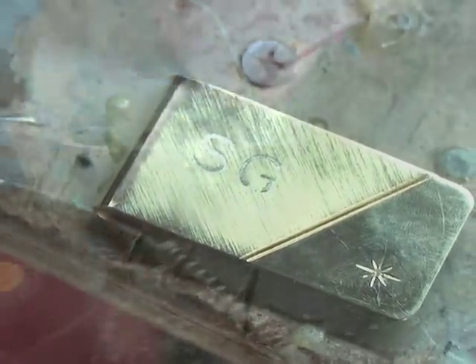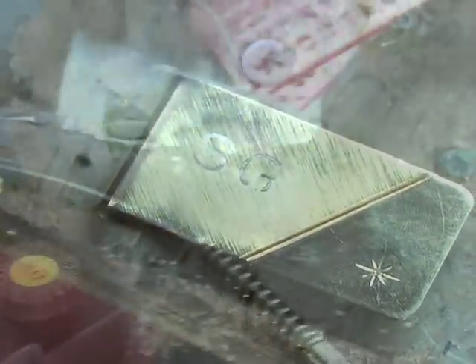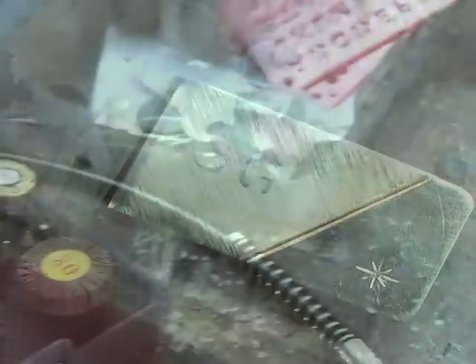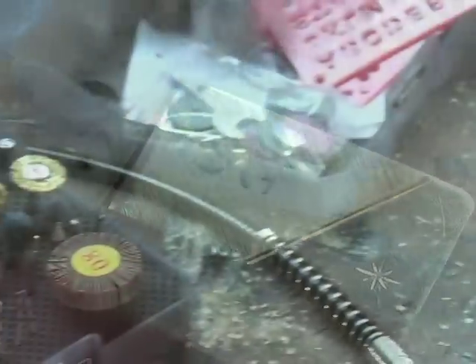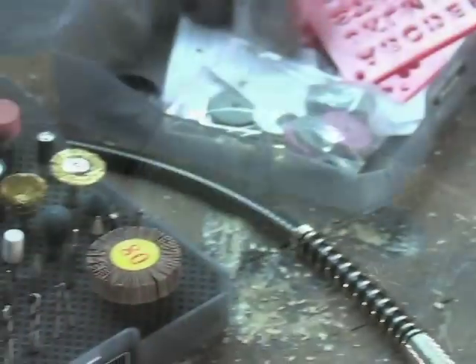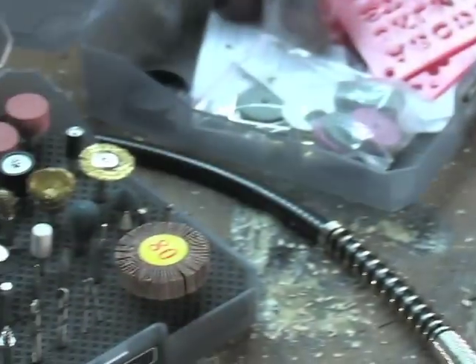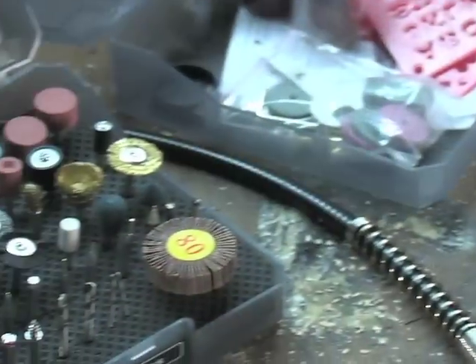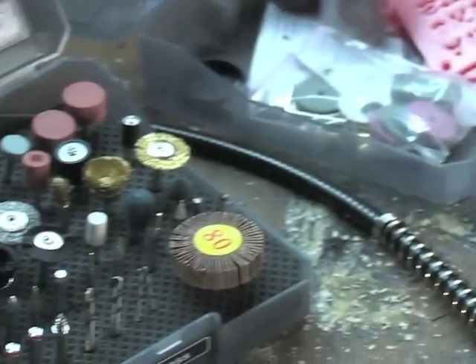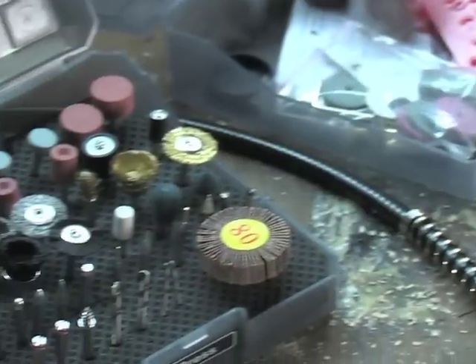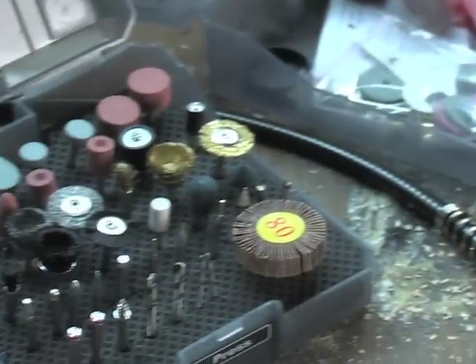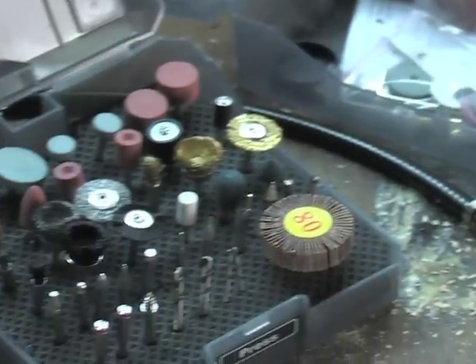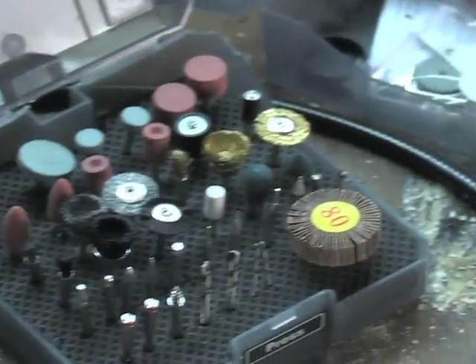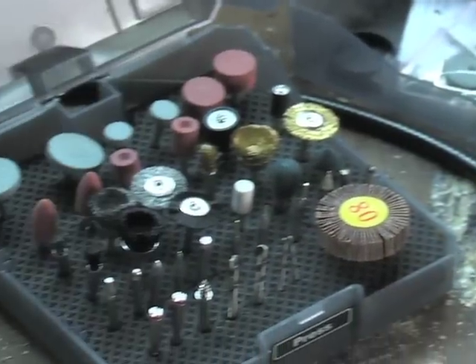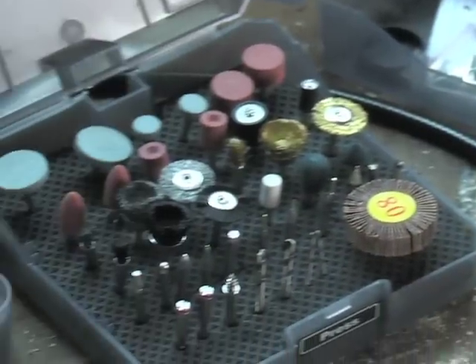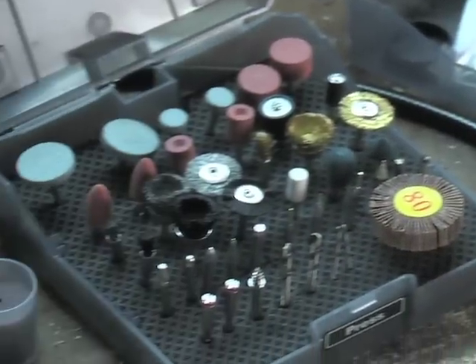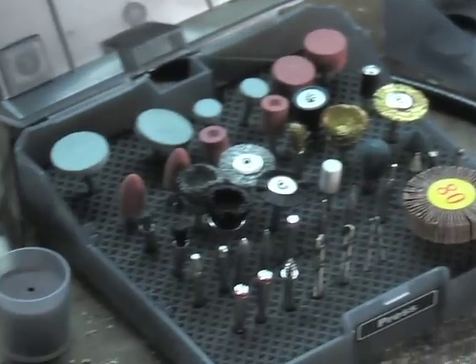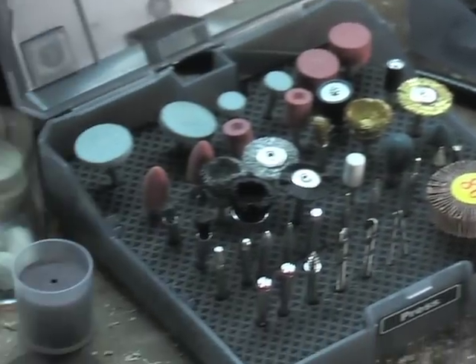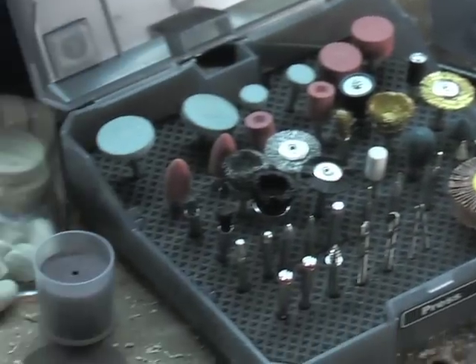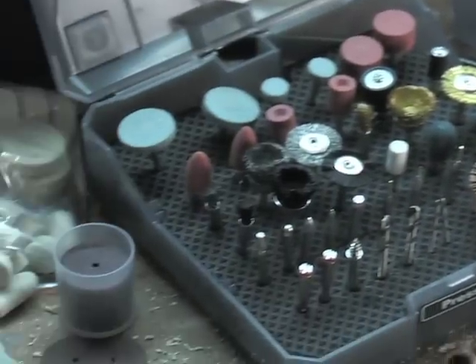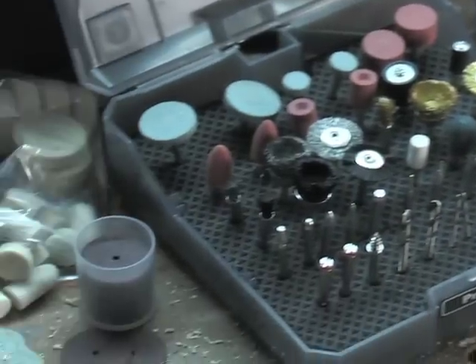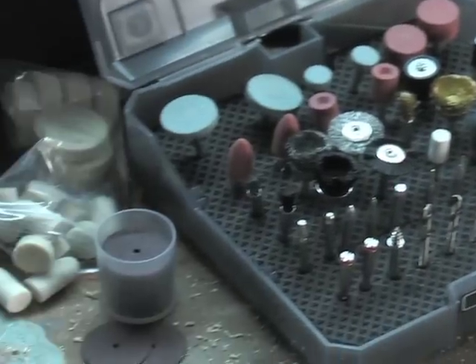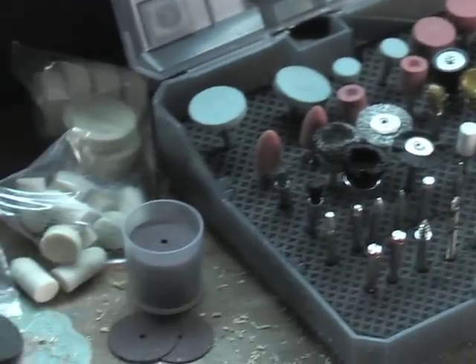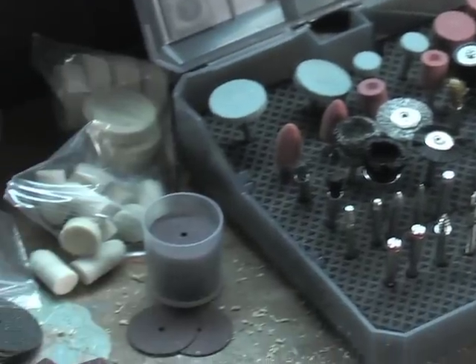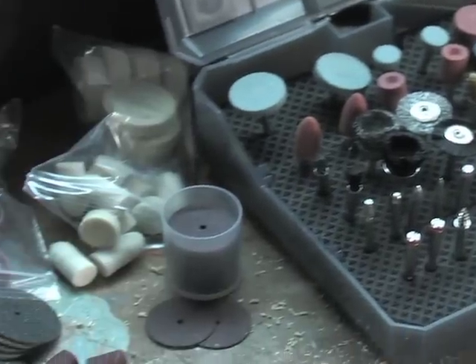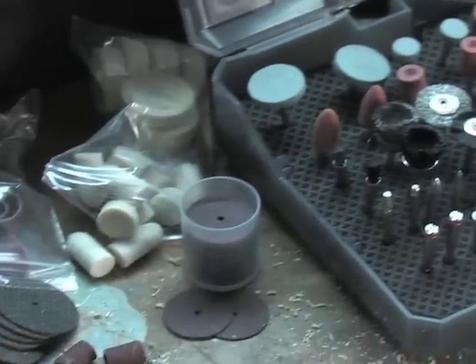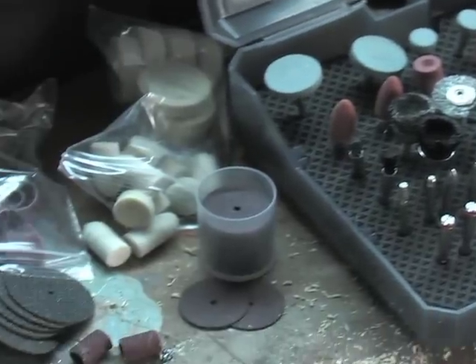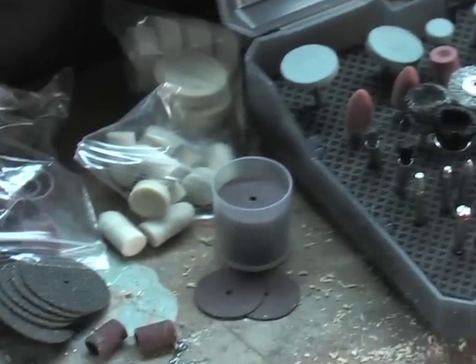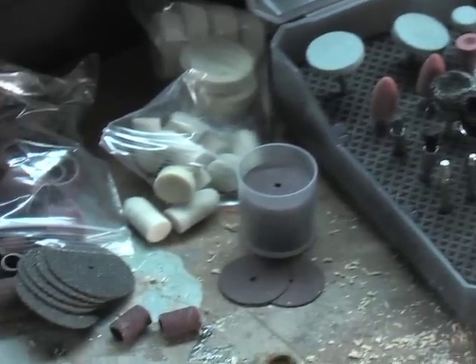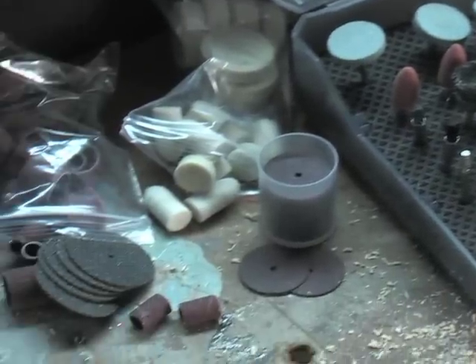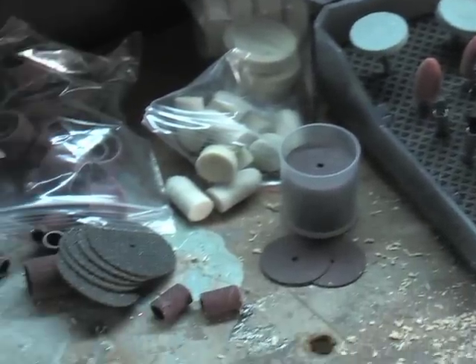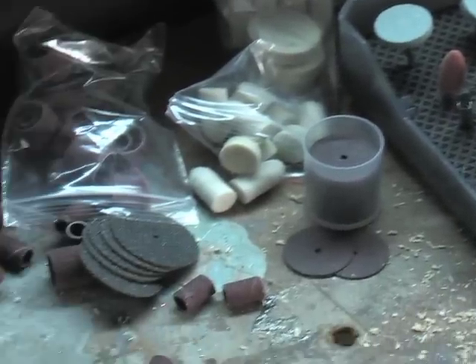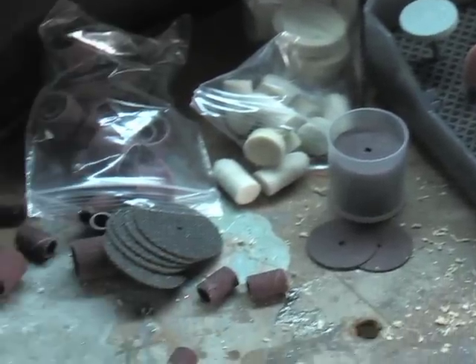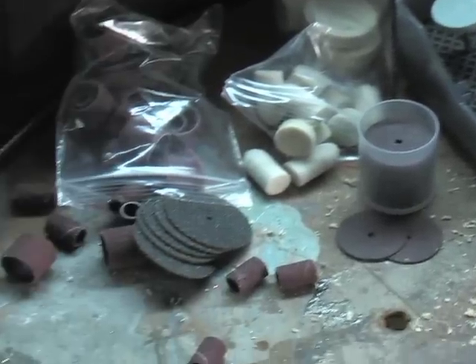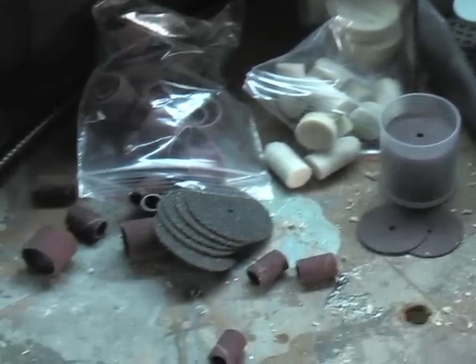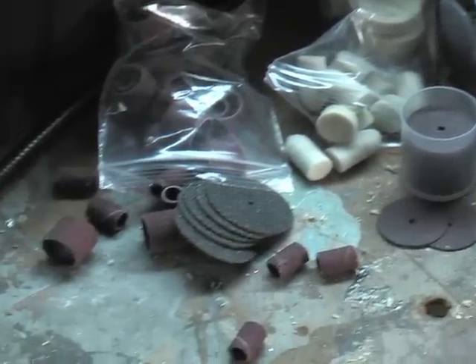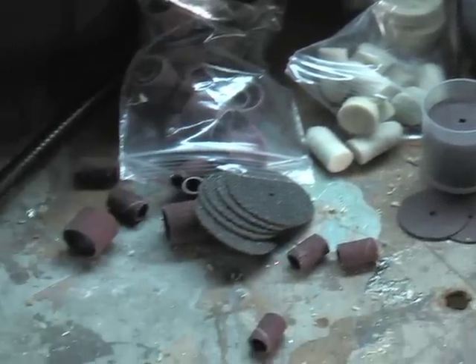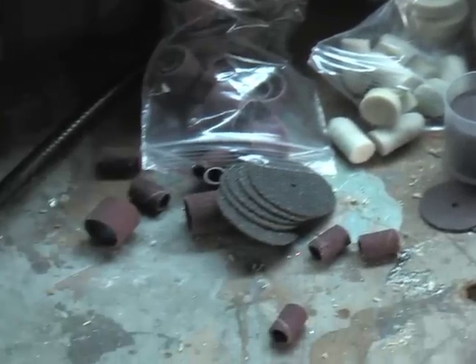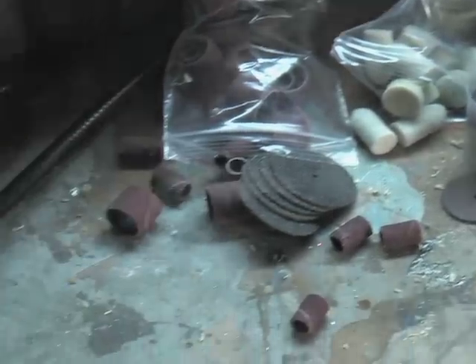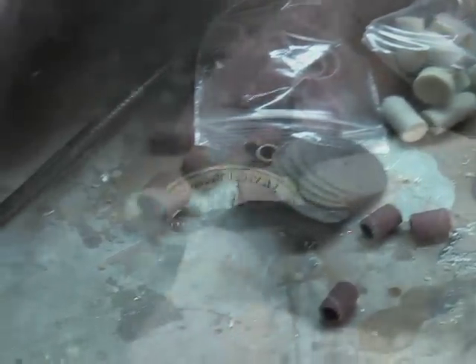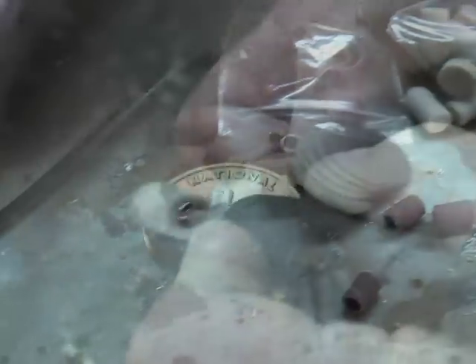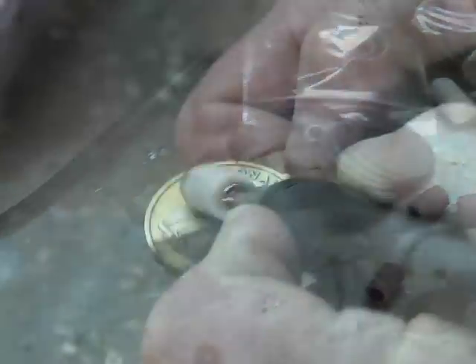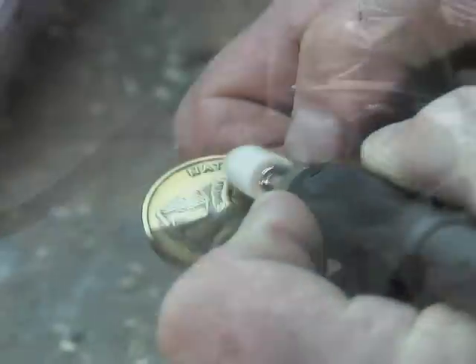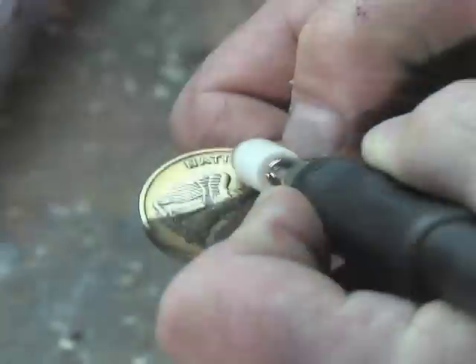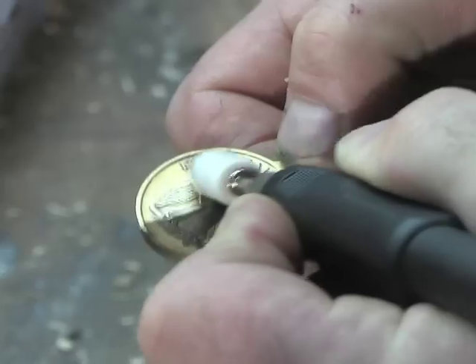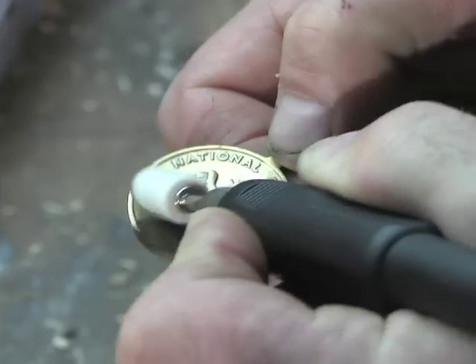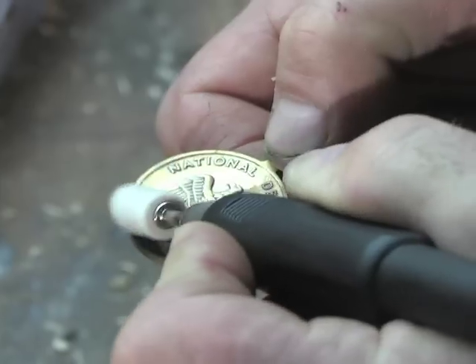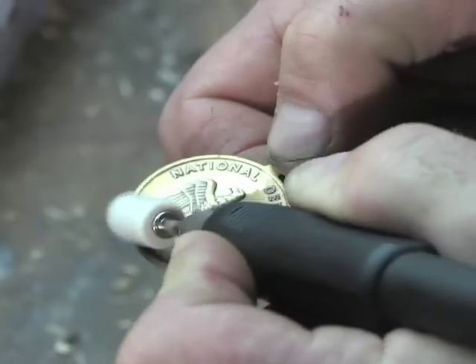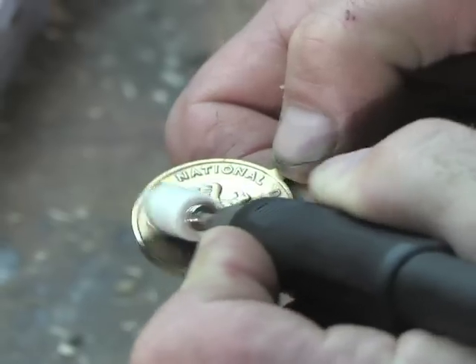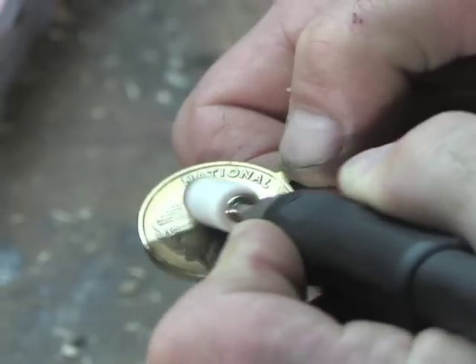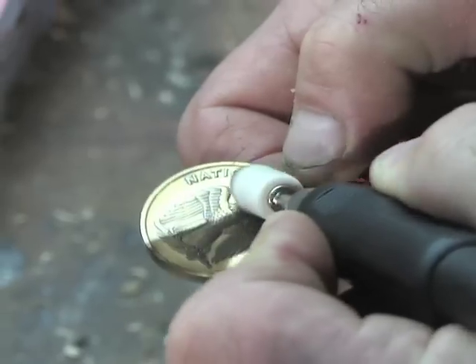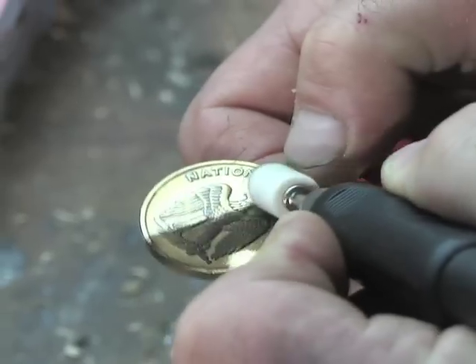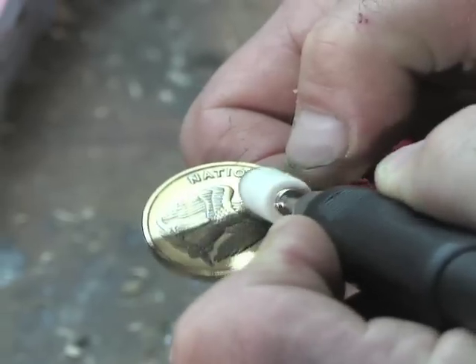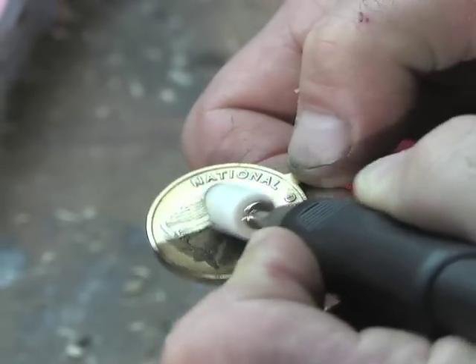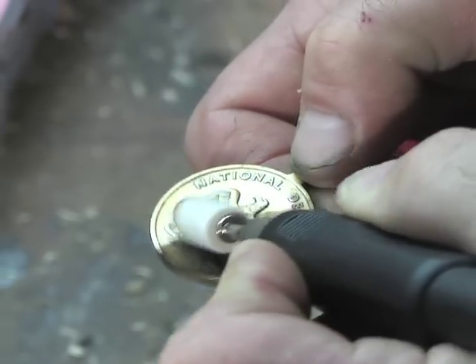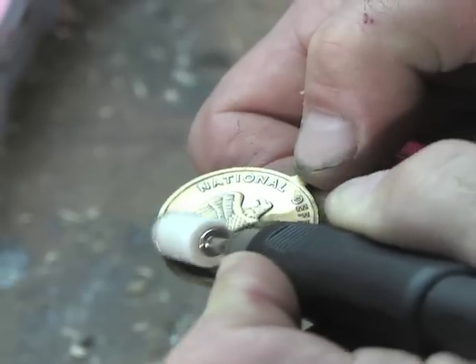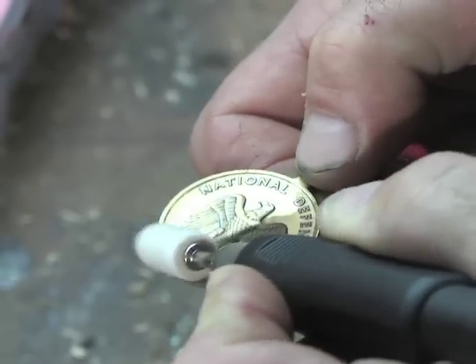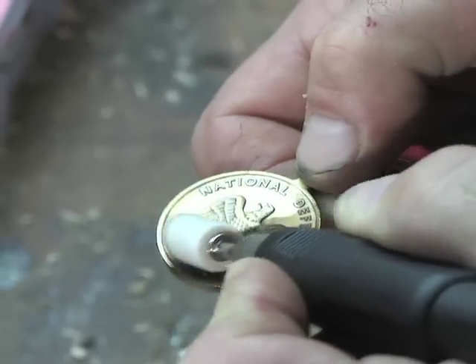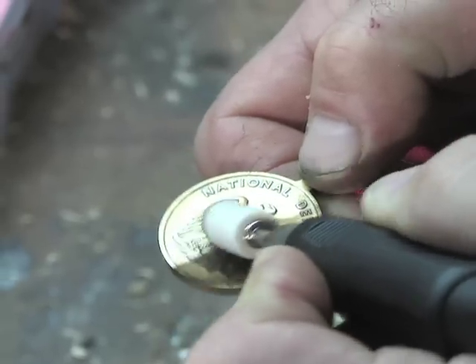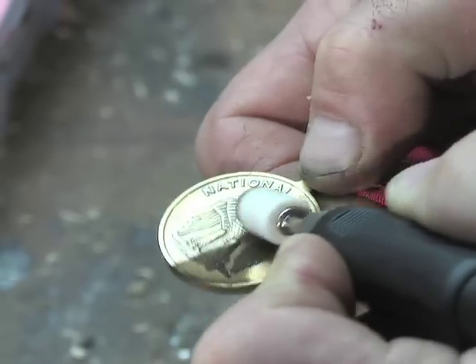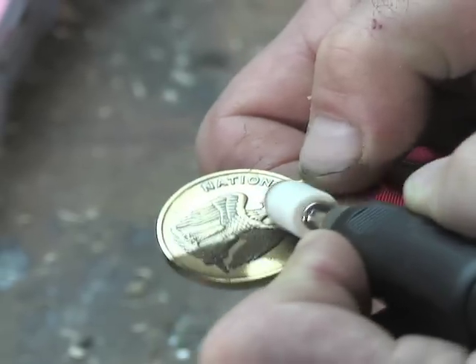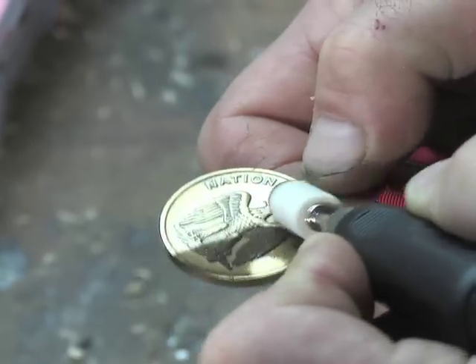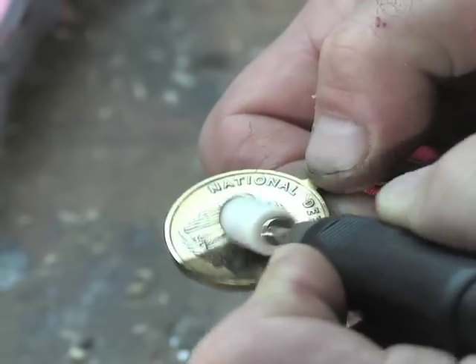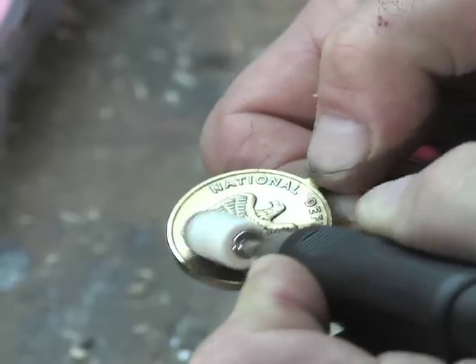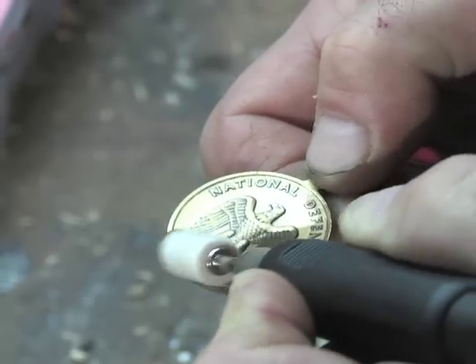The 260-piece kit includes drill bits, cut-off wheels, polishing attachments, wire brushes, and much more.